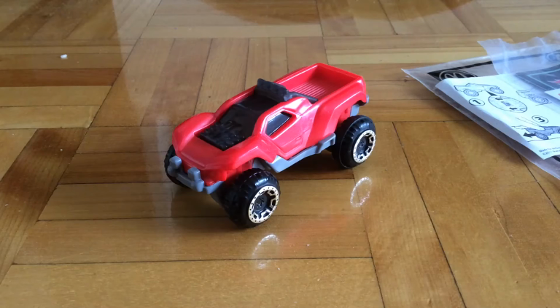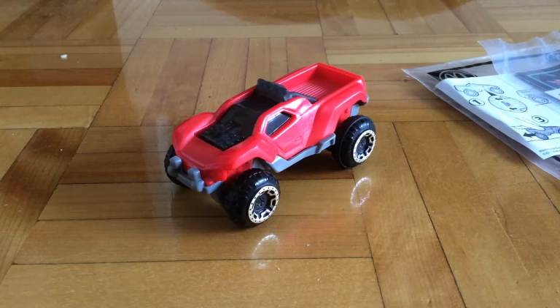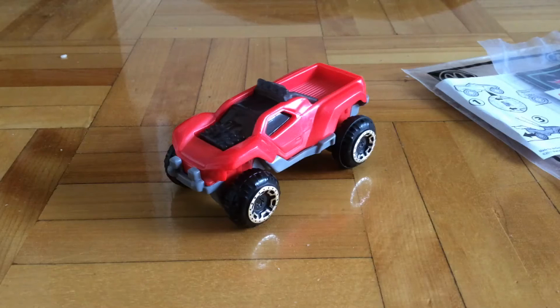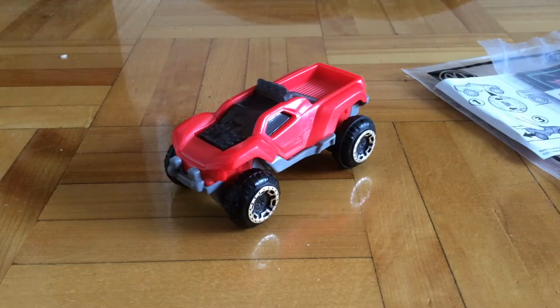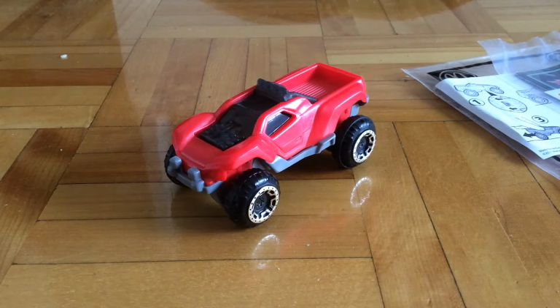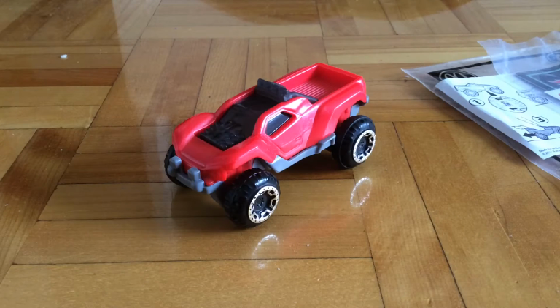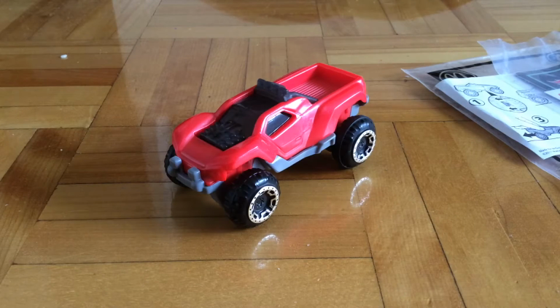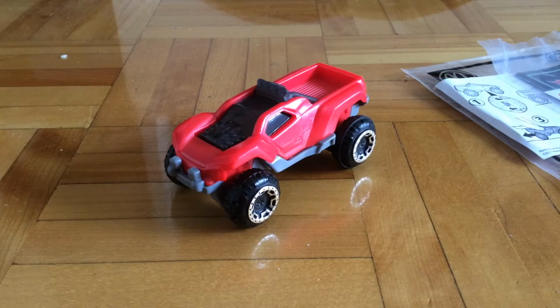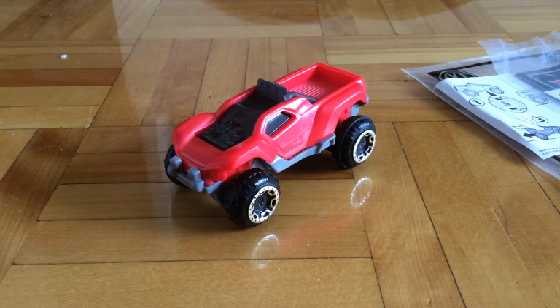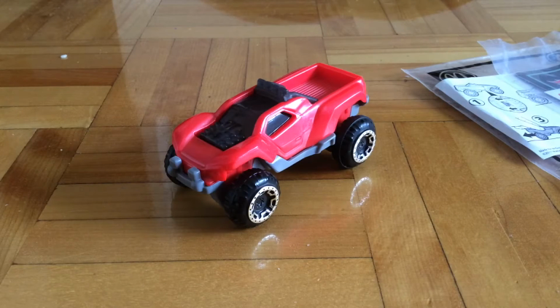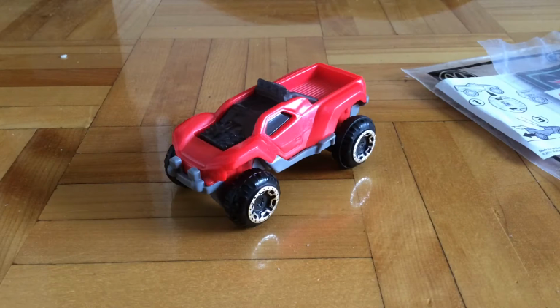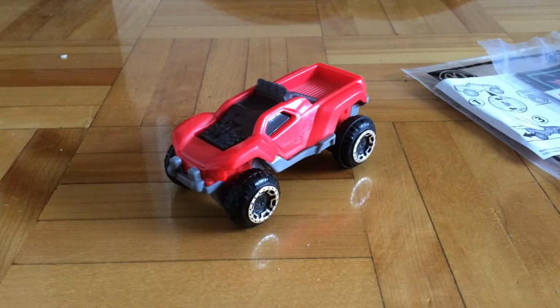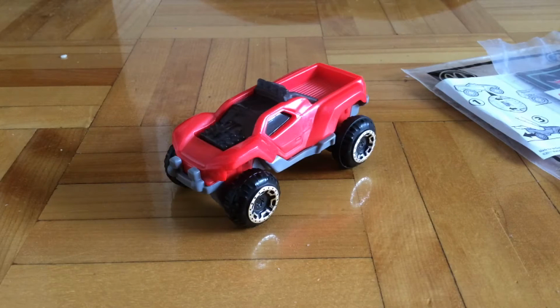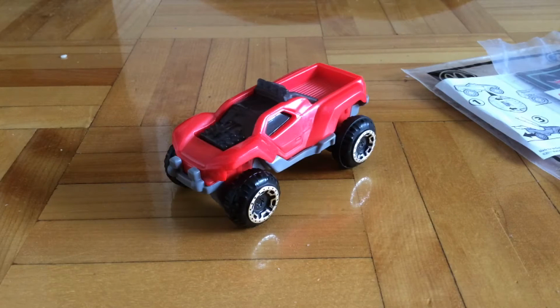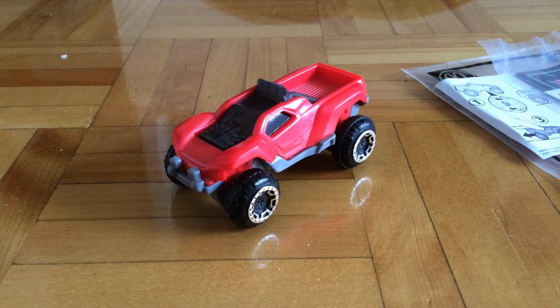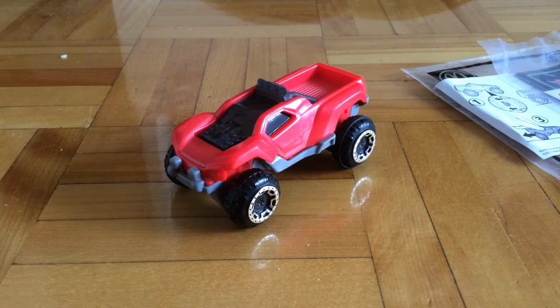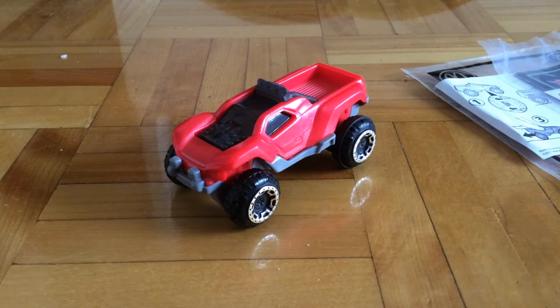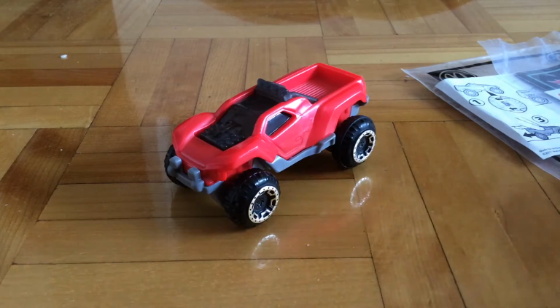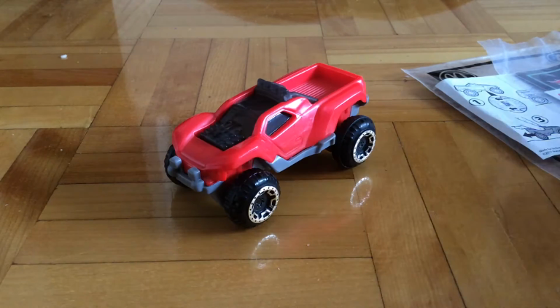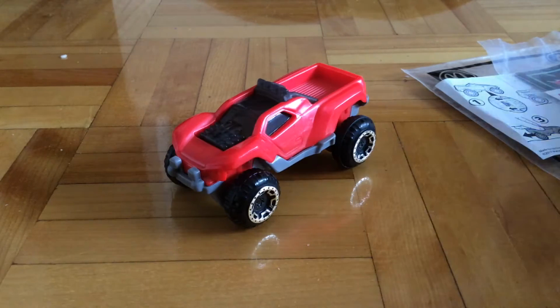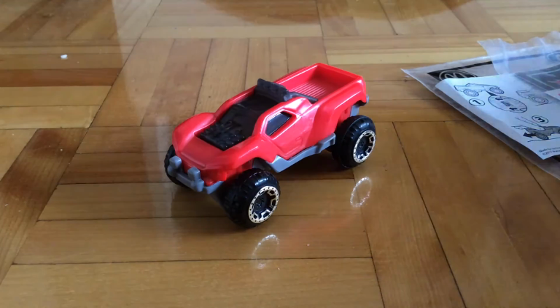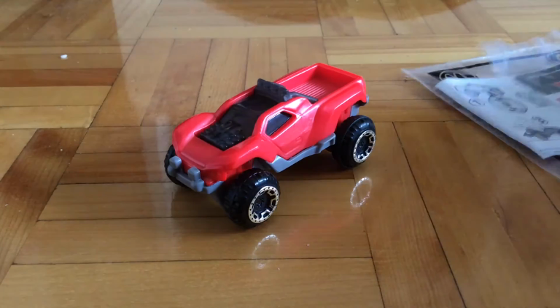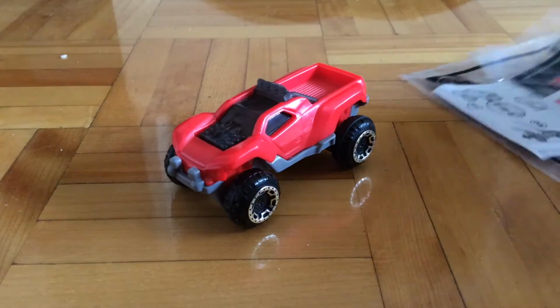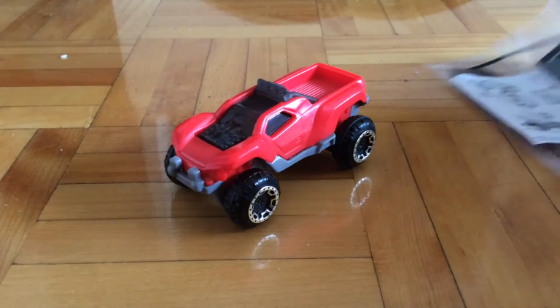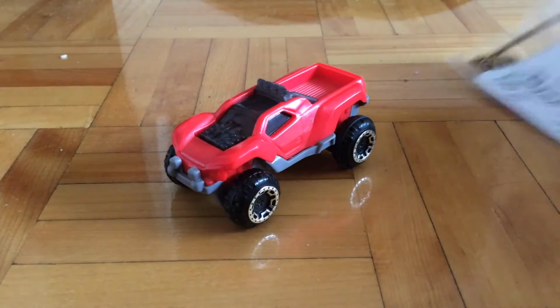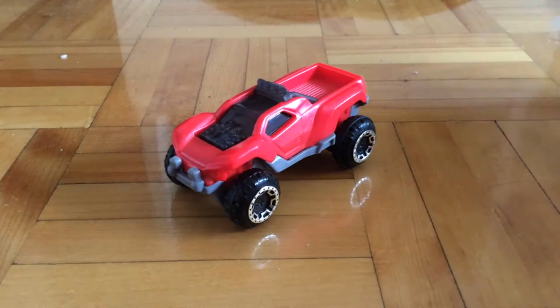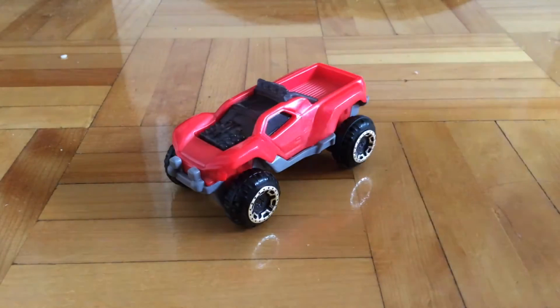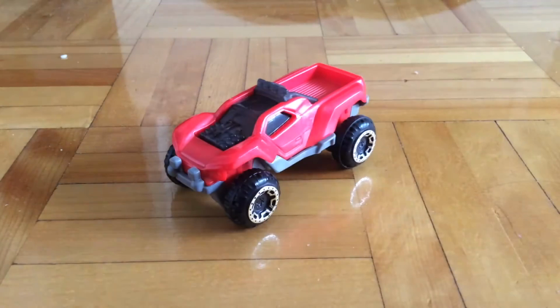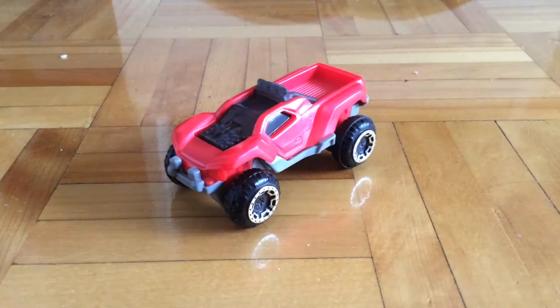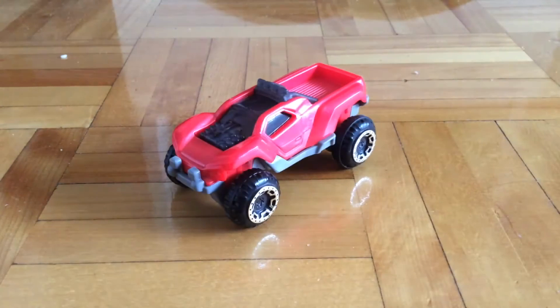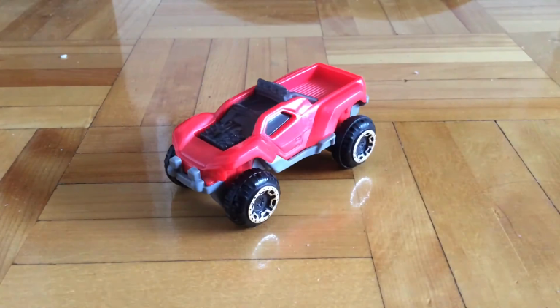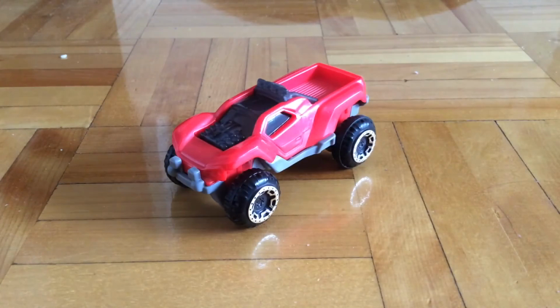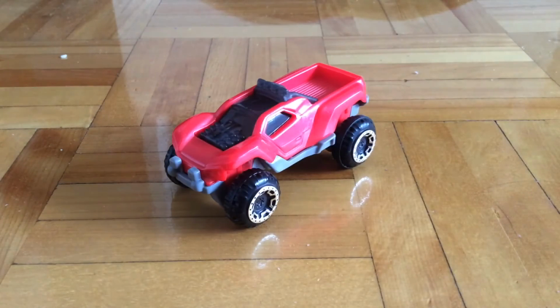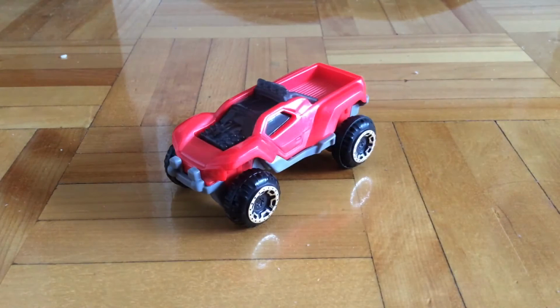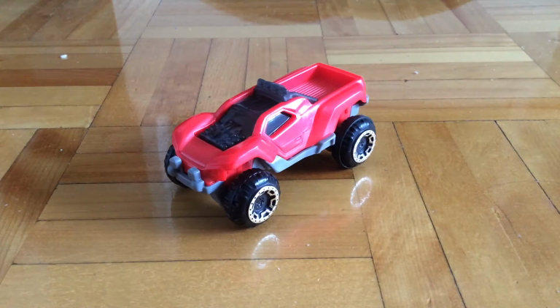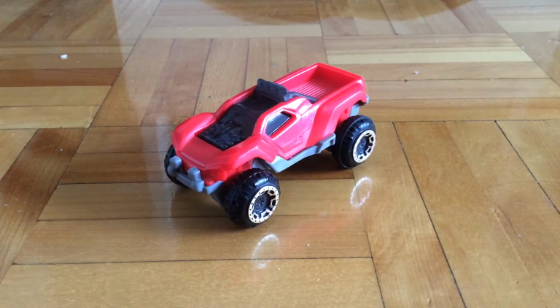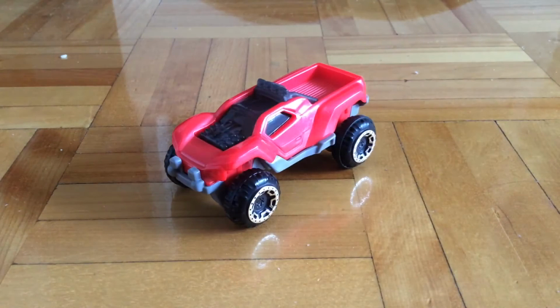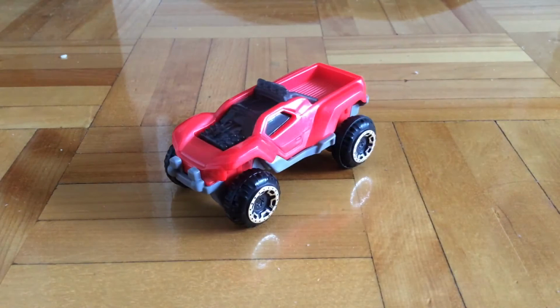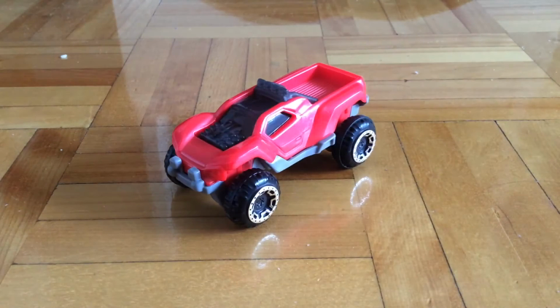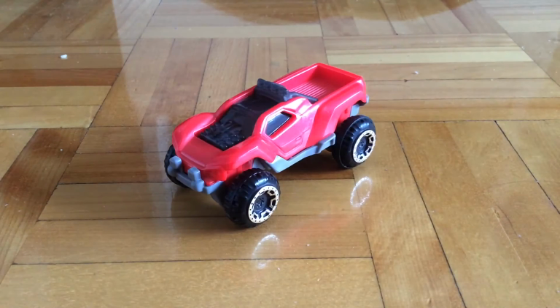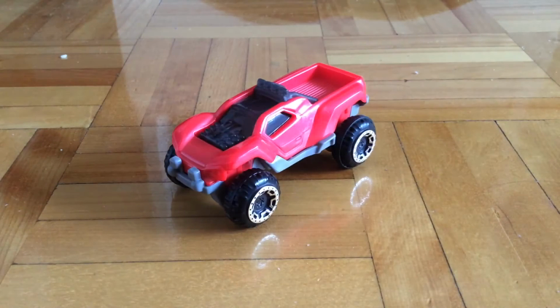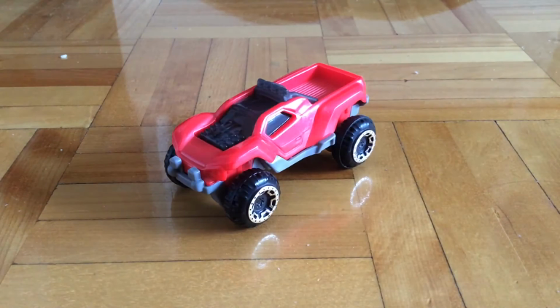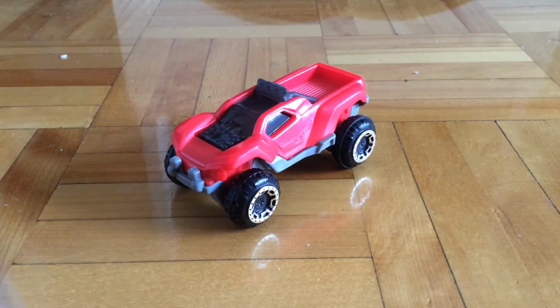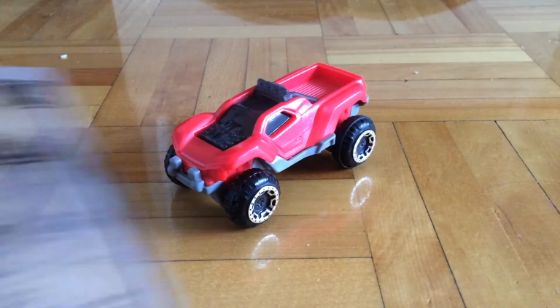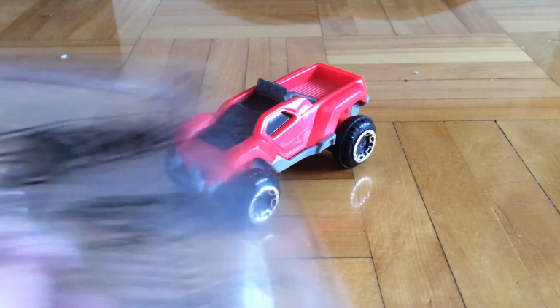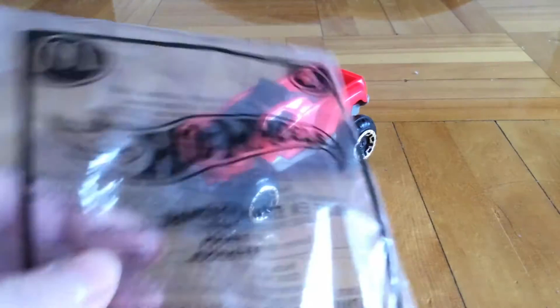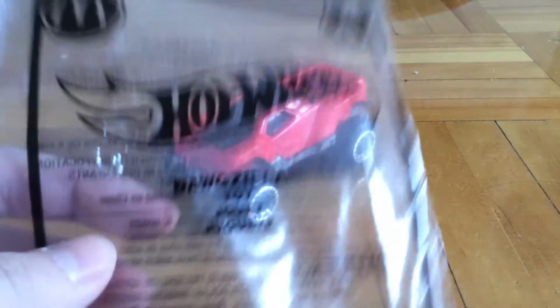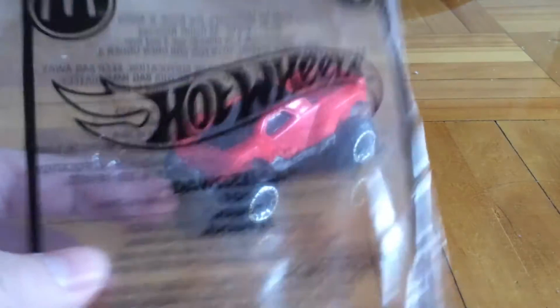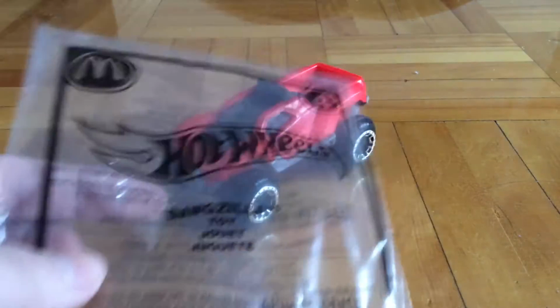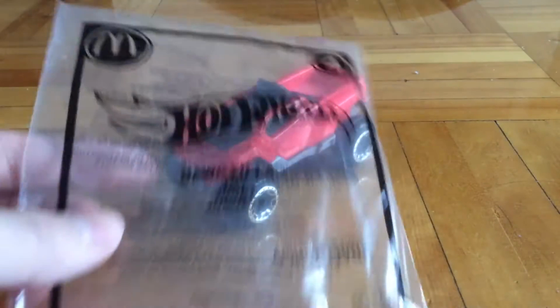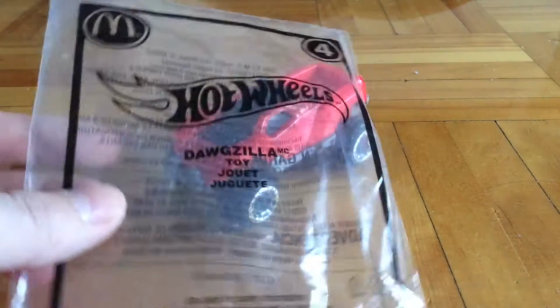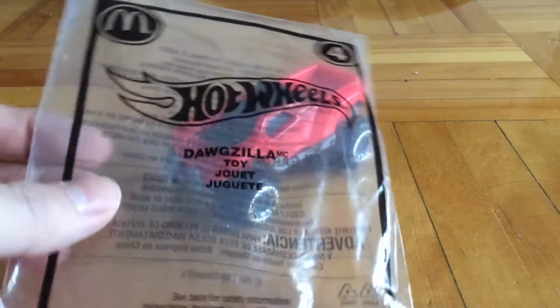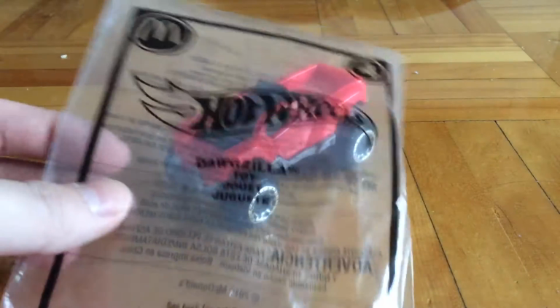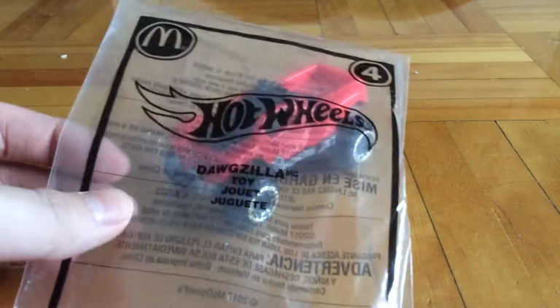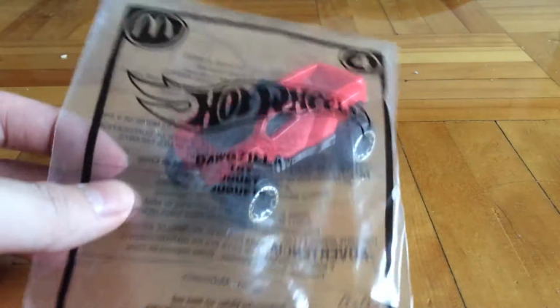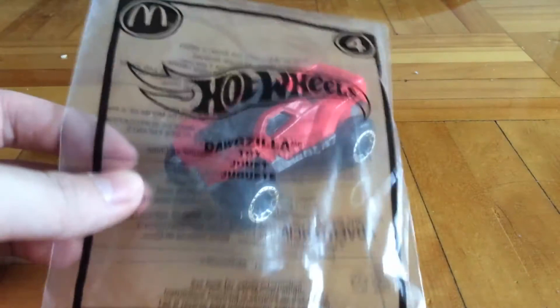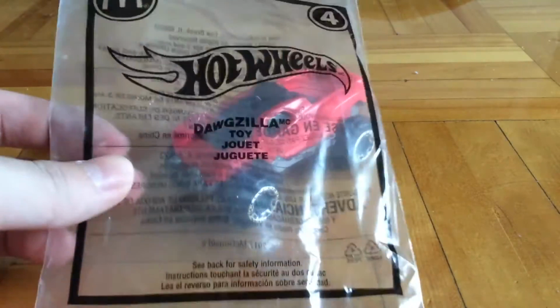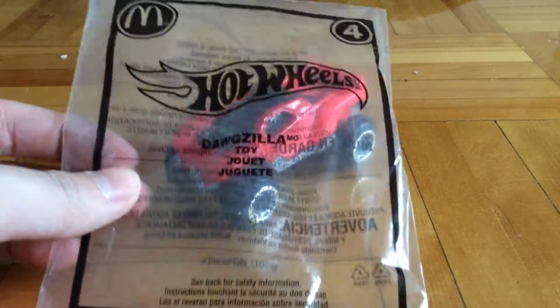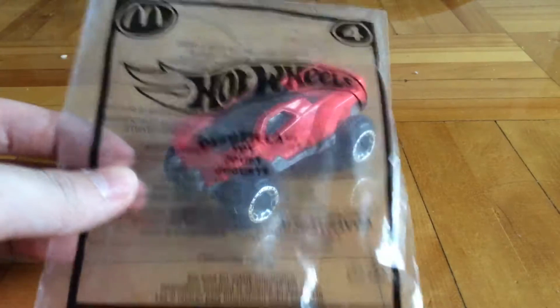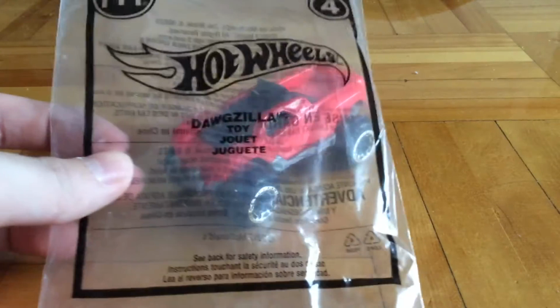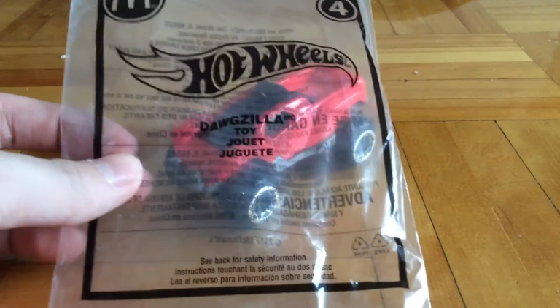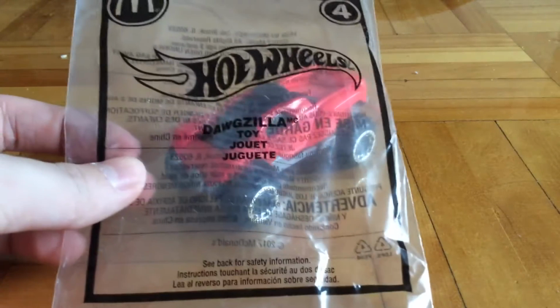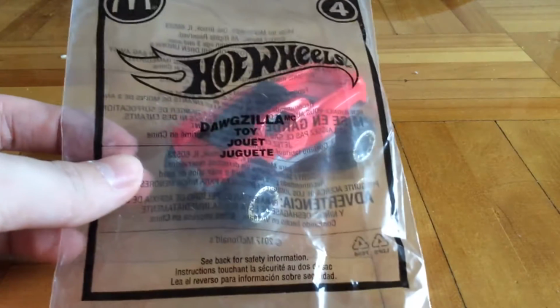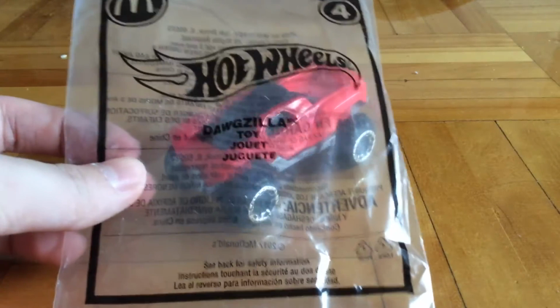Hello guys, this is Purrfish here, and today I will be reviewing this 2017 Hot Wheels McDonald's Dogzilla.